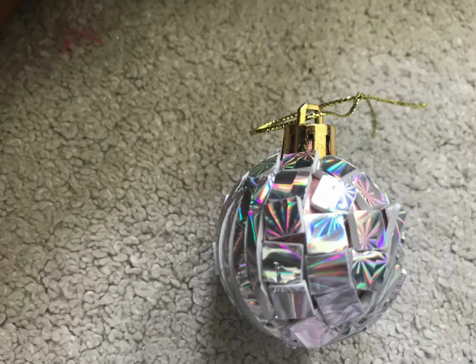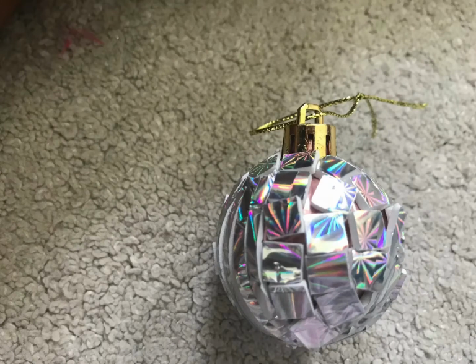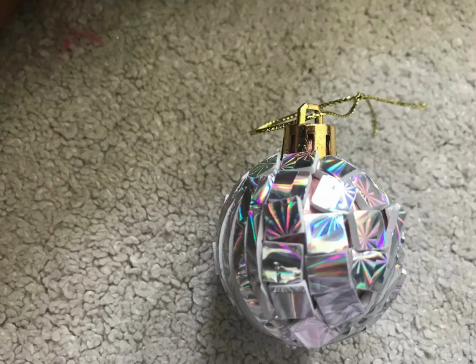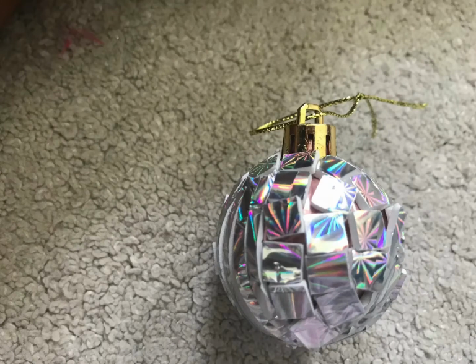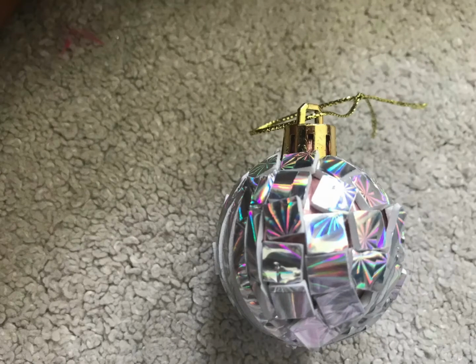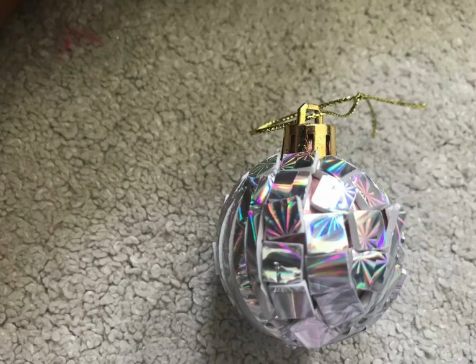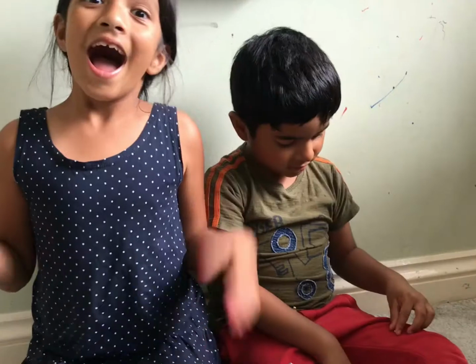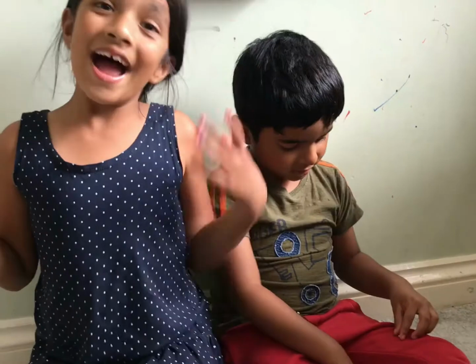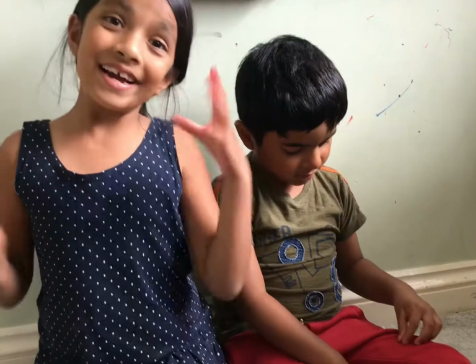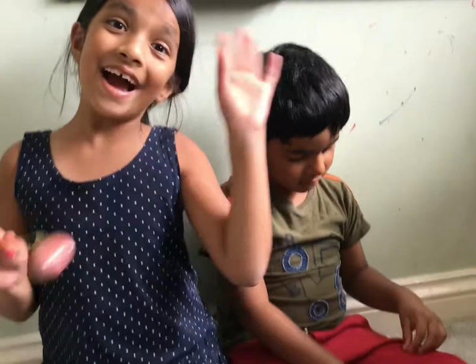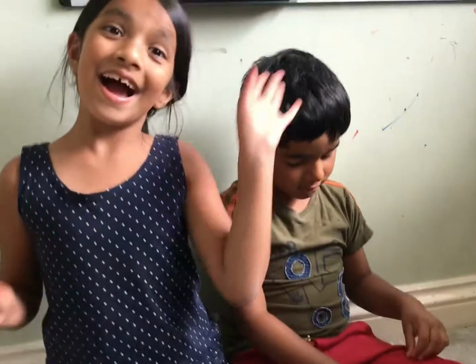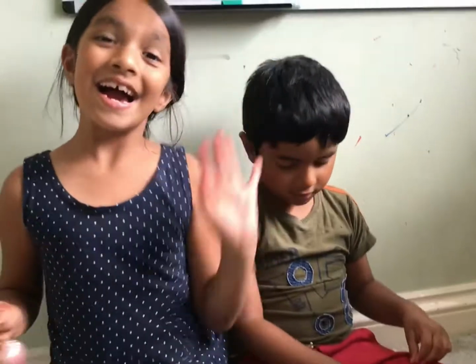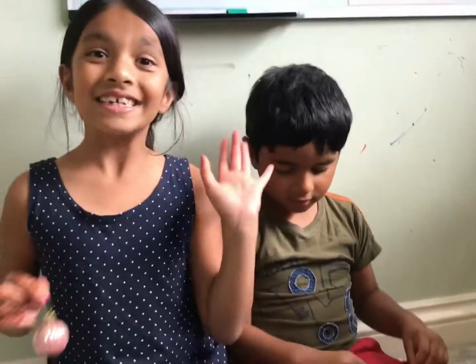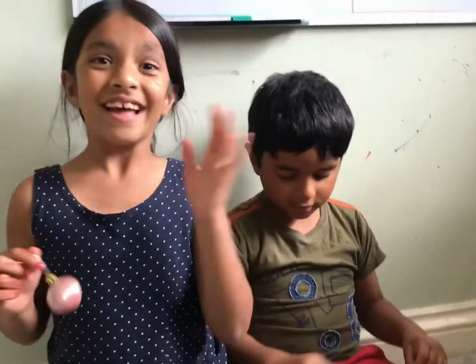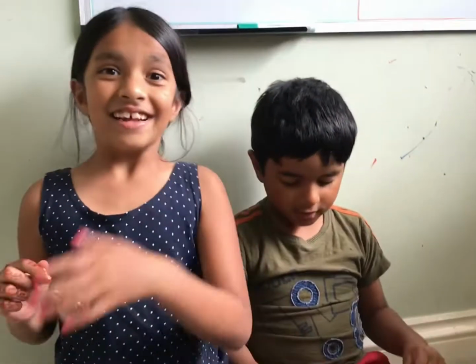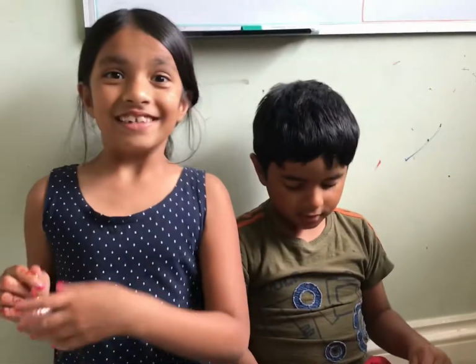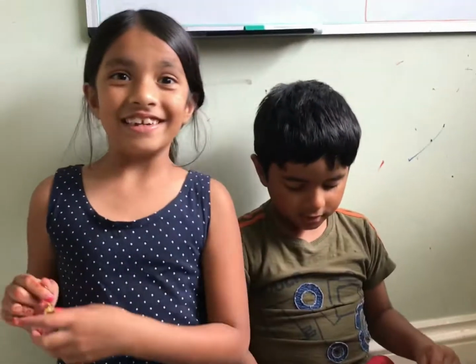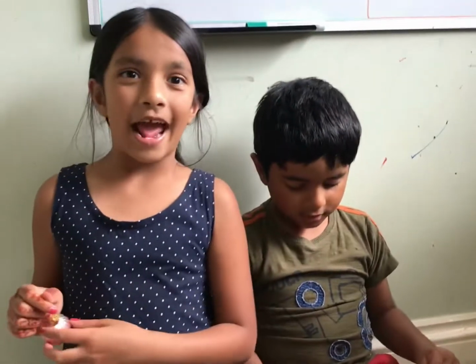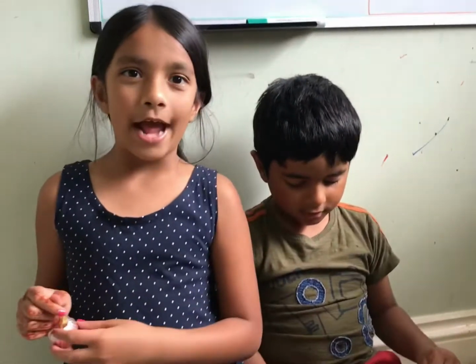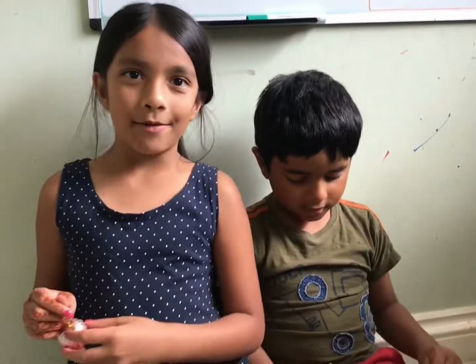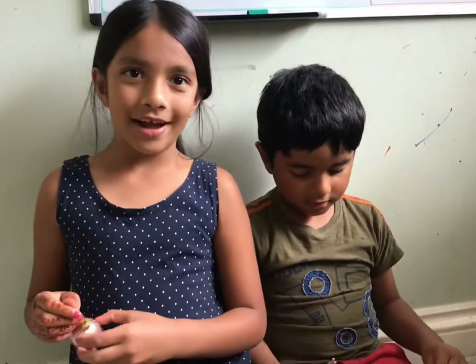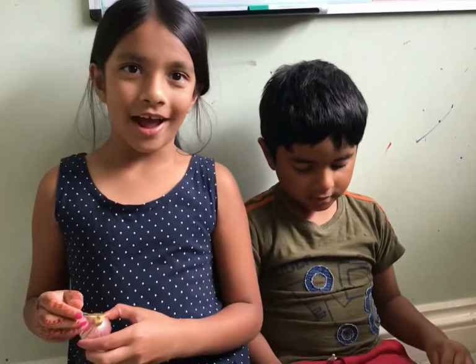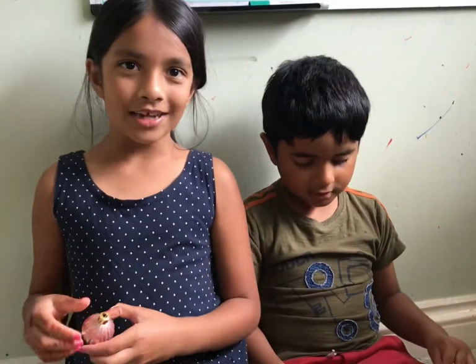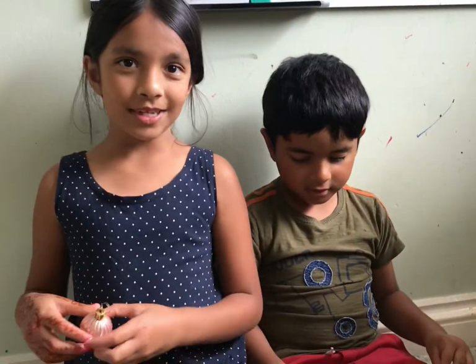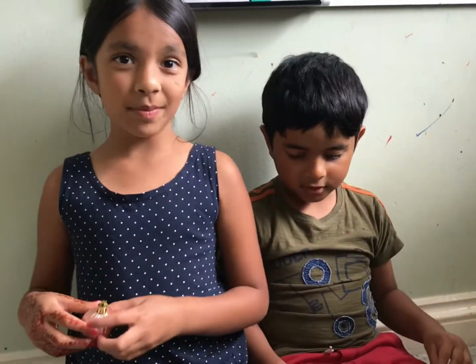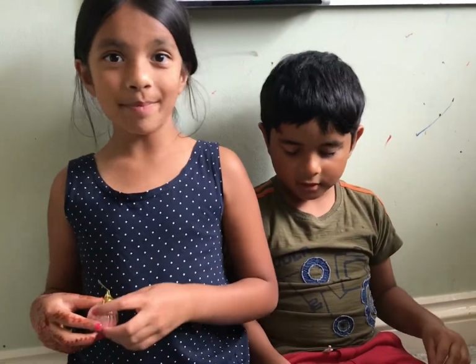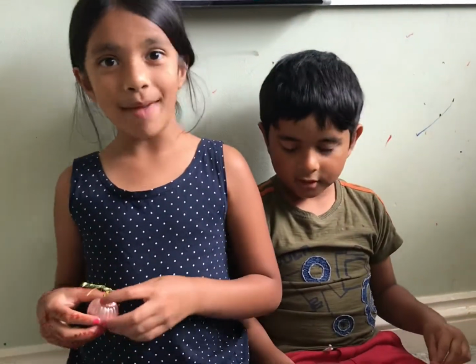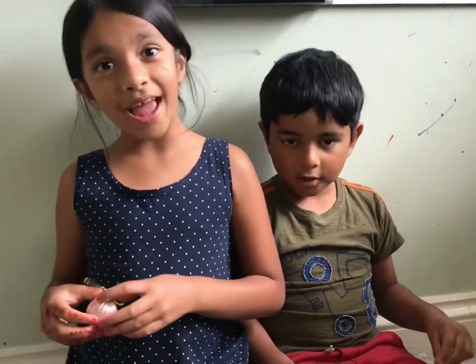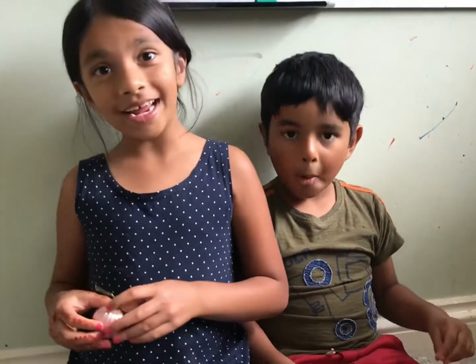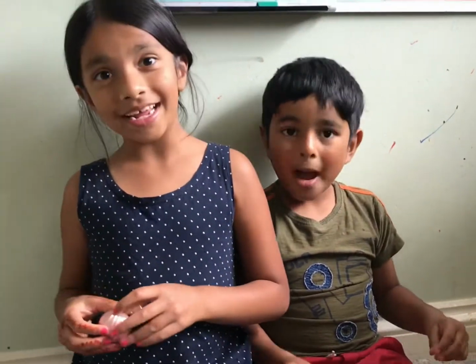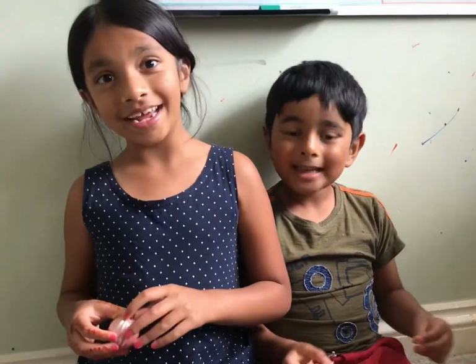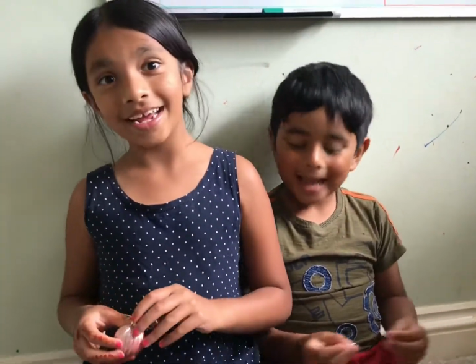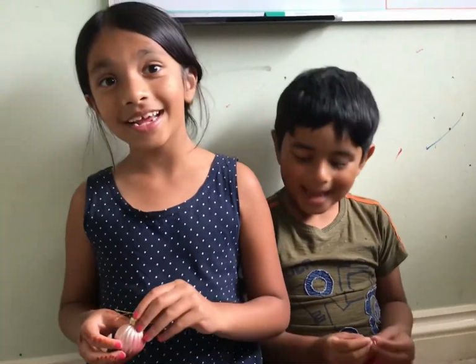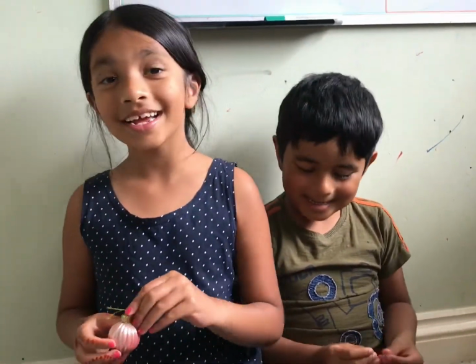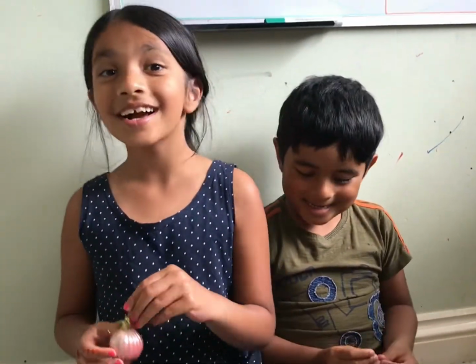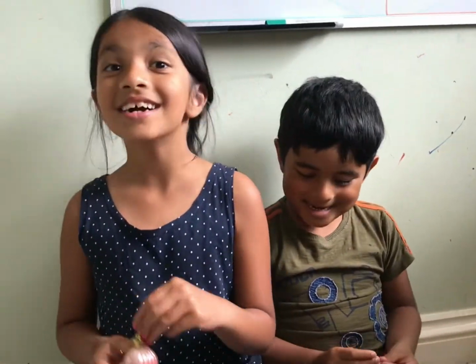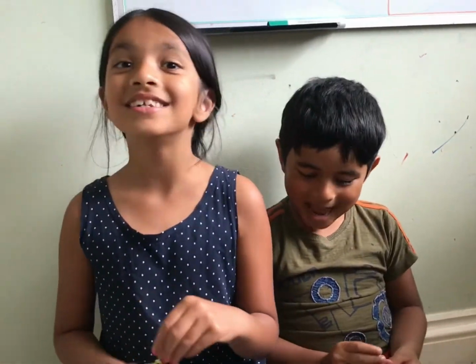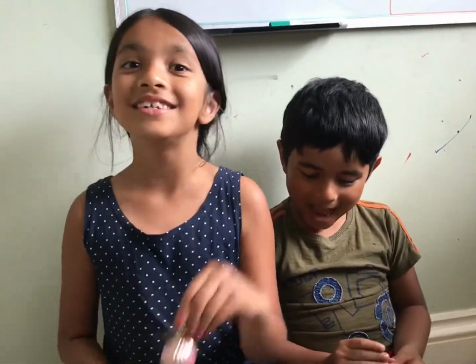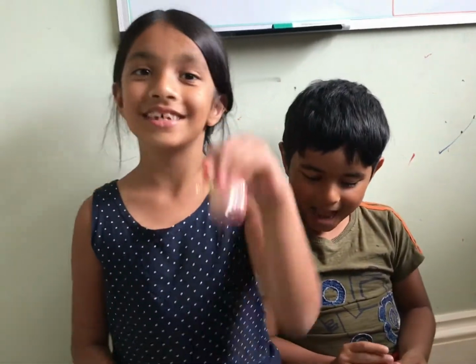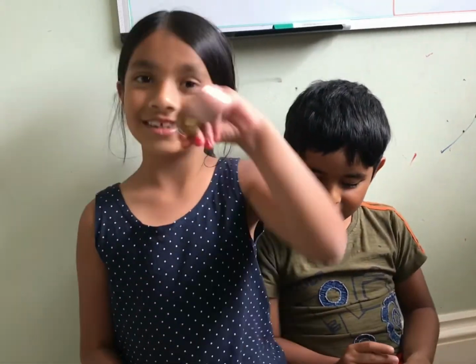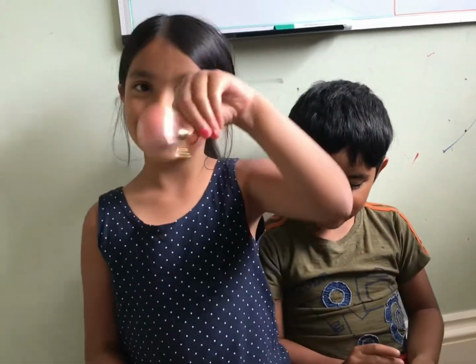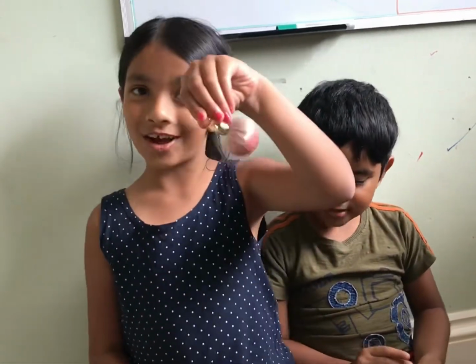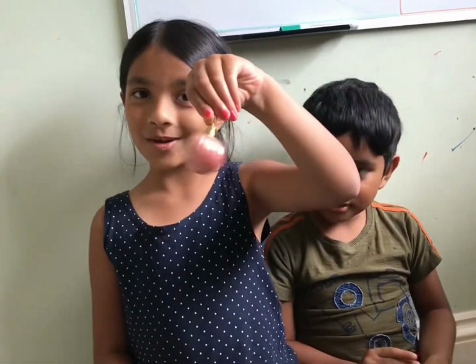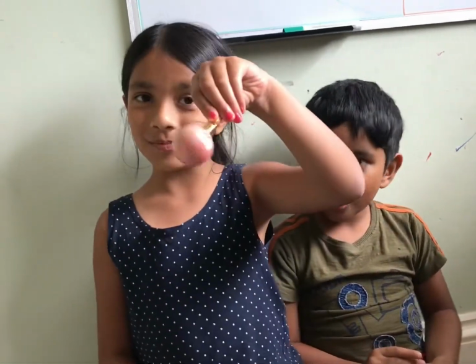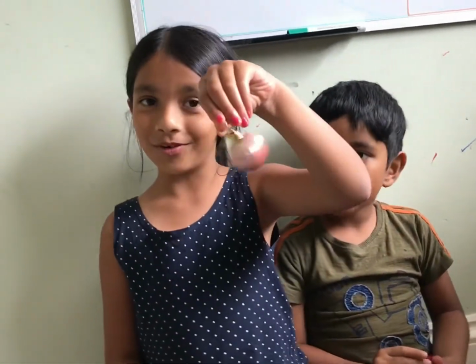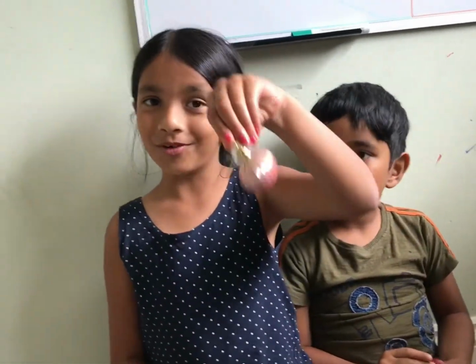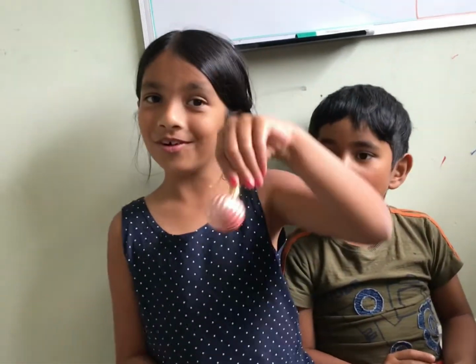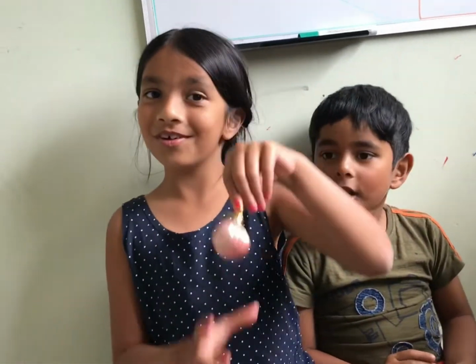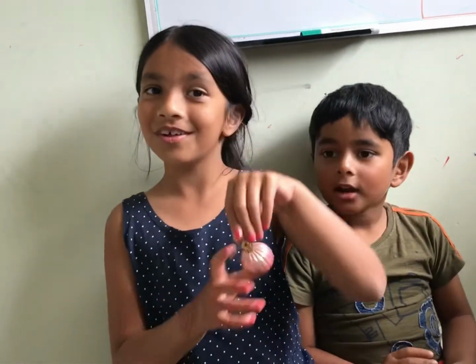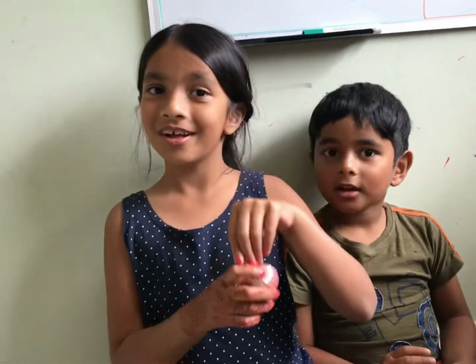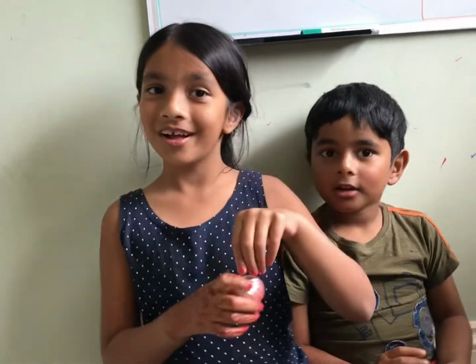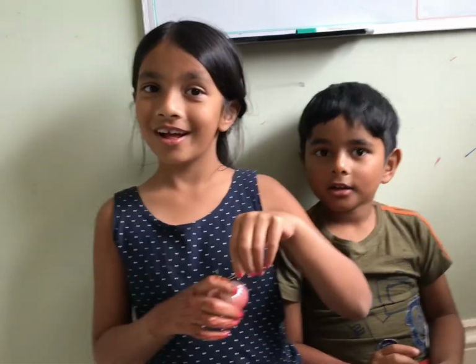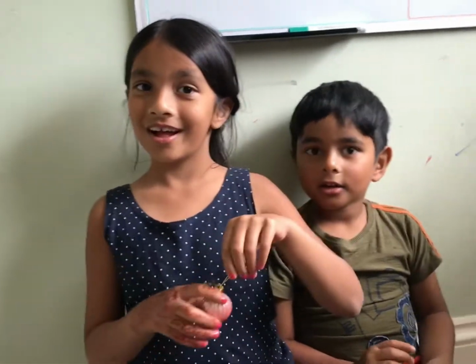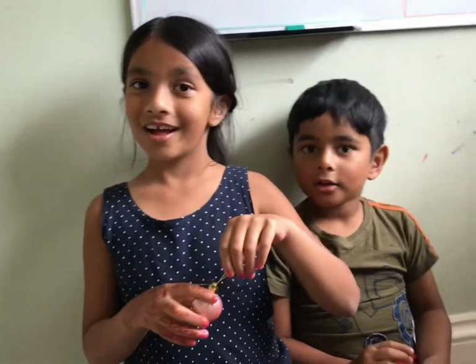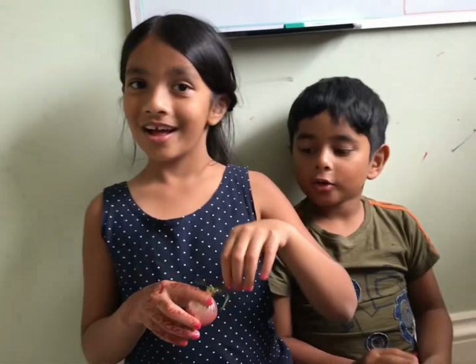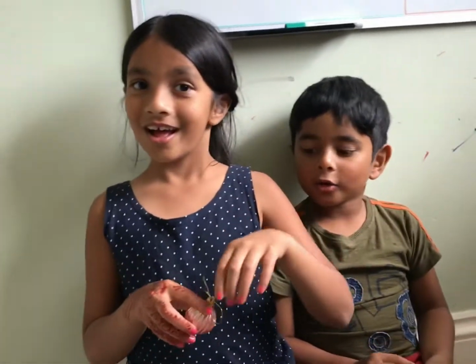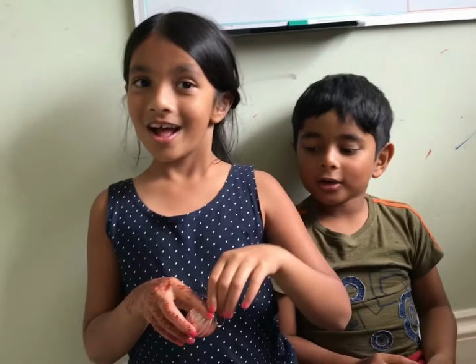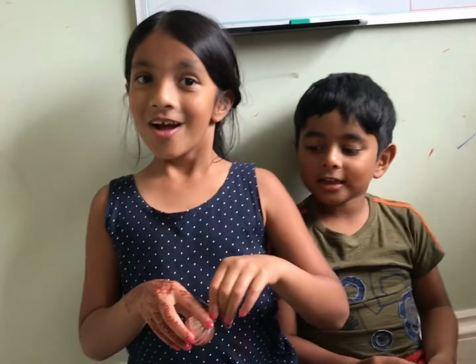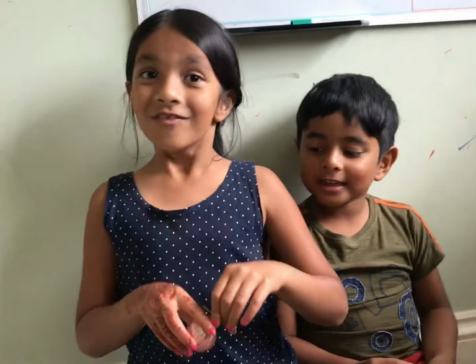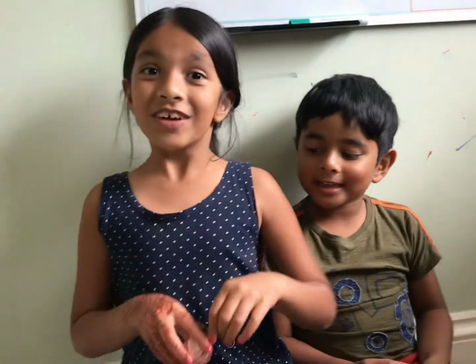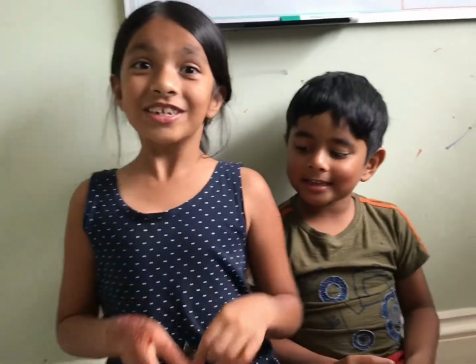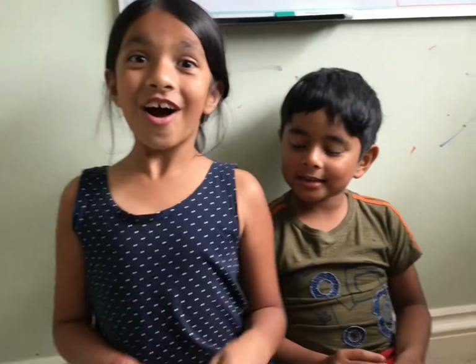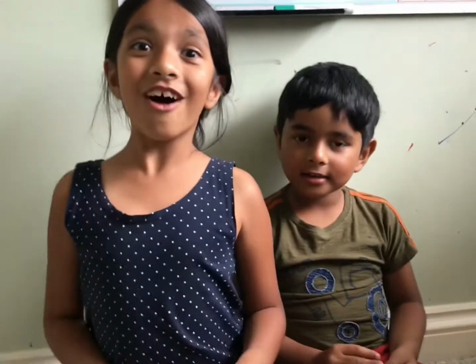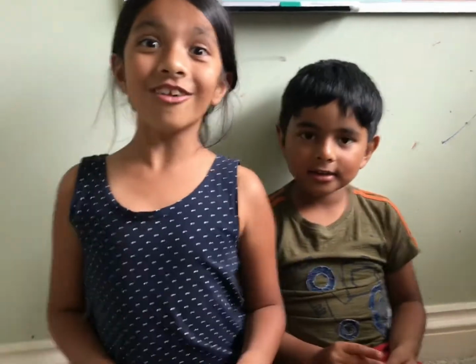Hi guys! Today we're going to be making a disco ball for dolls!